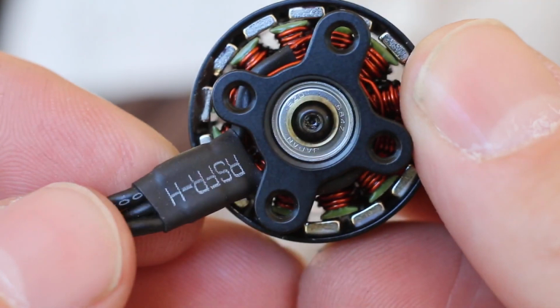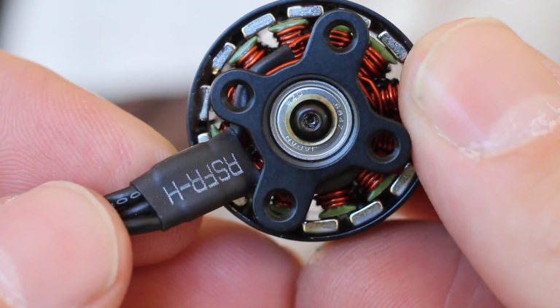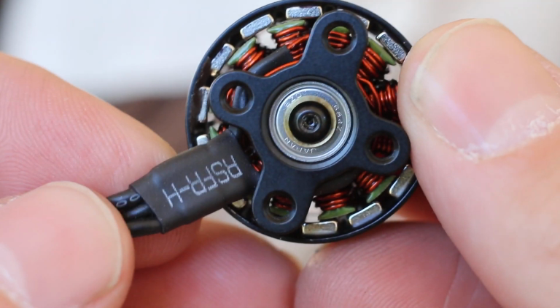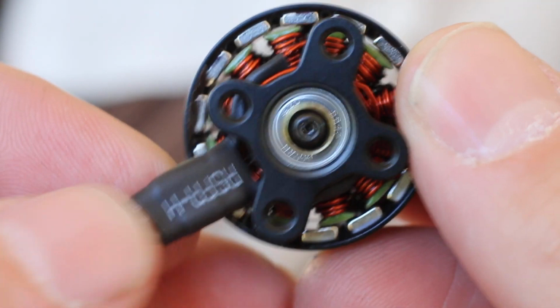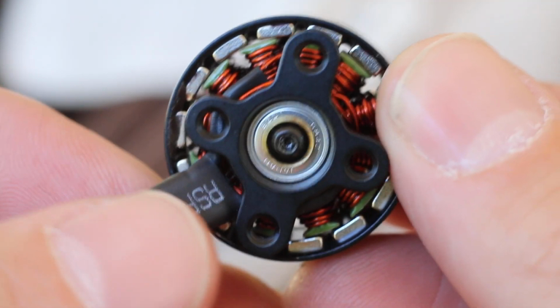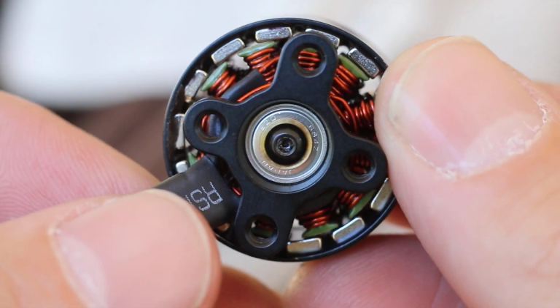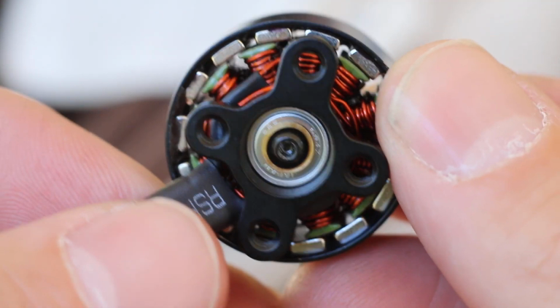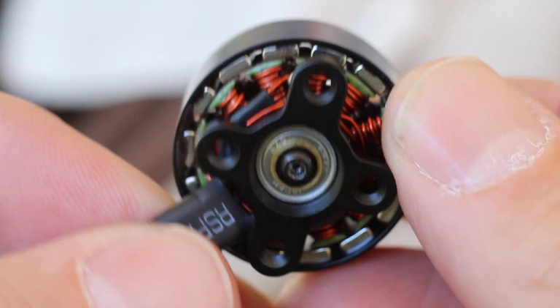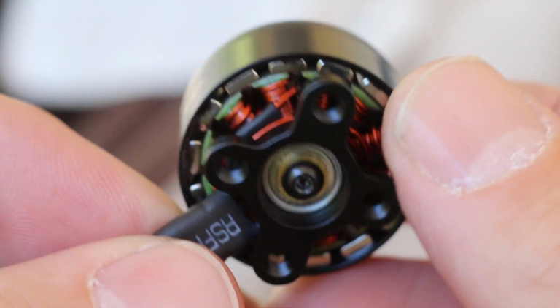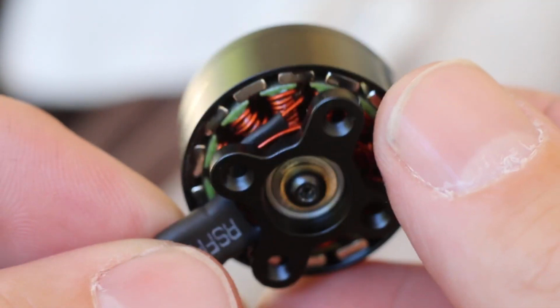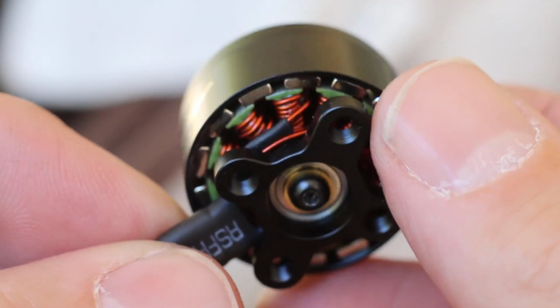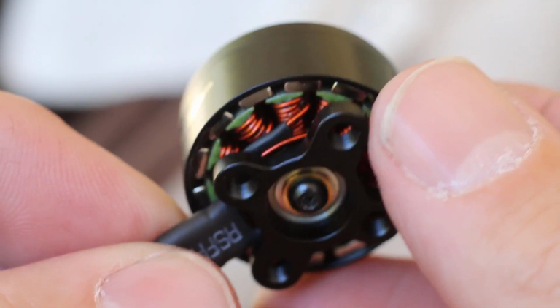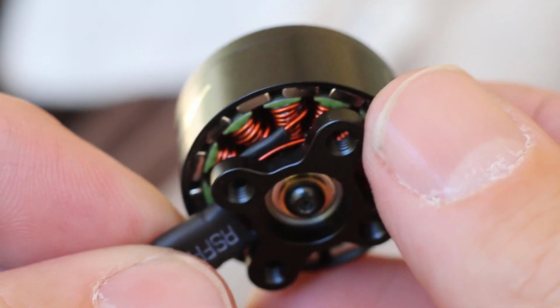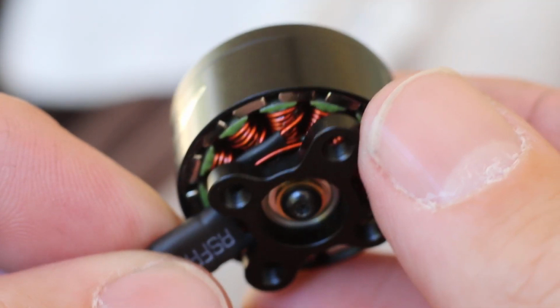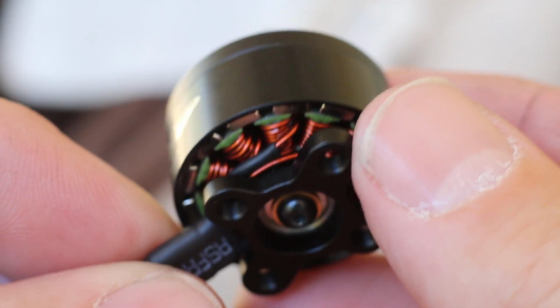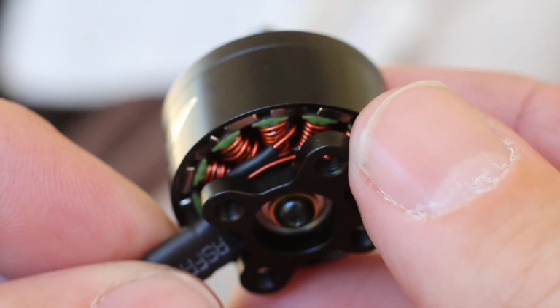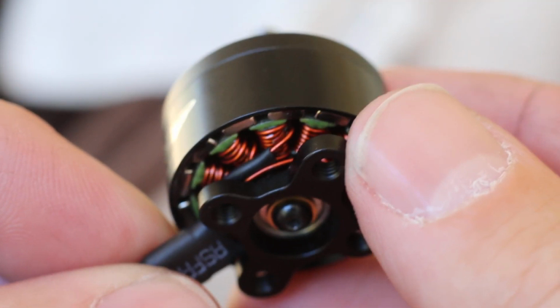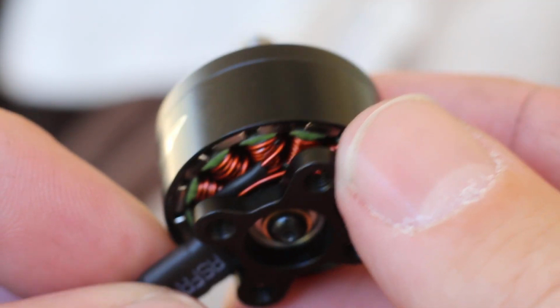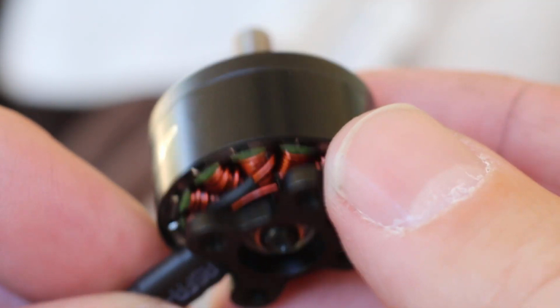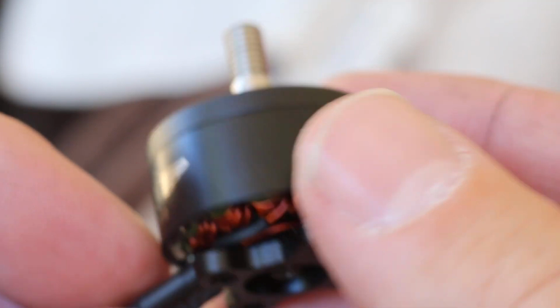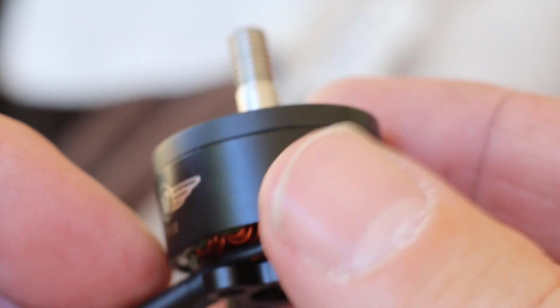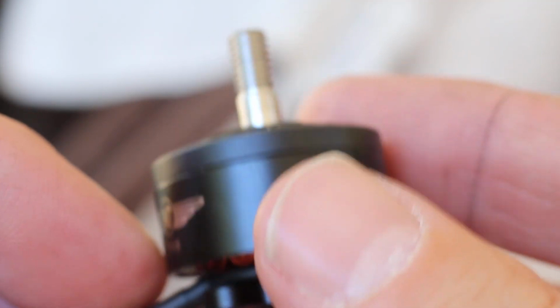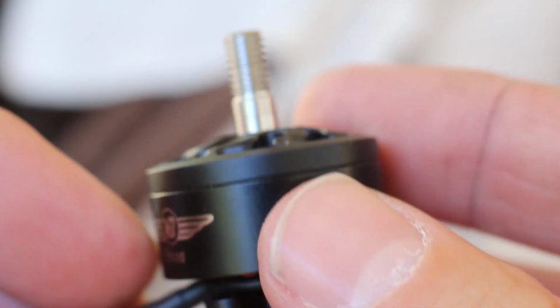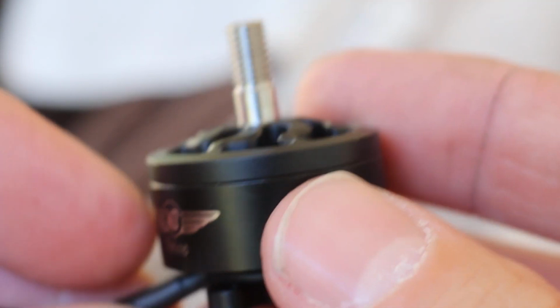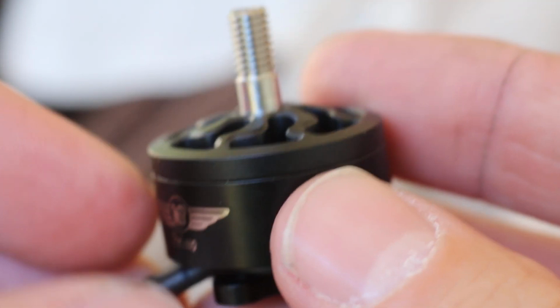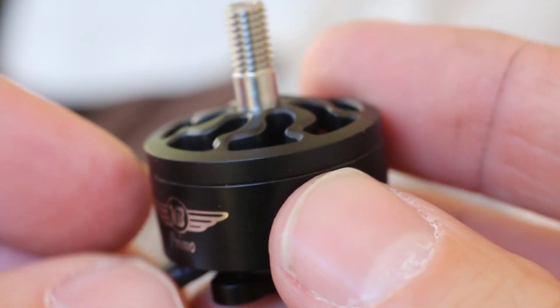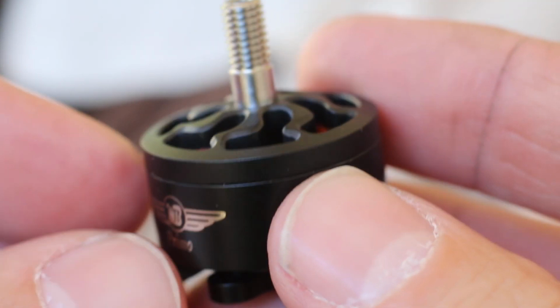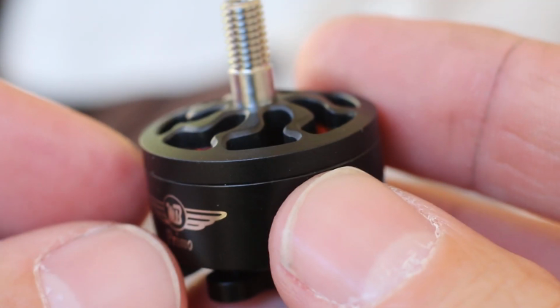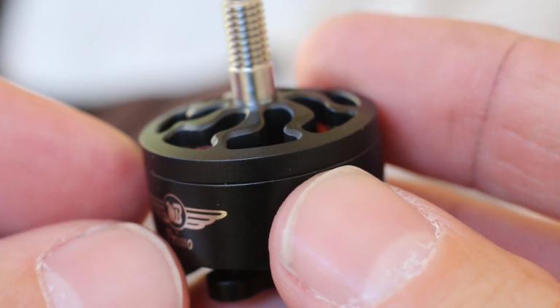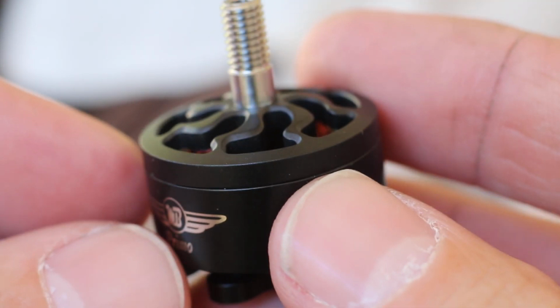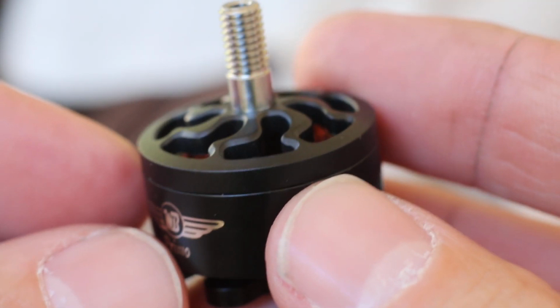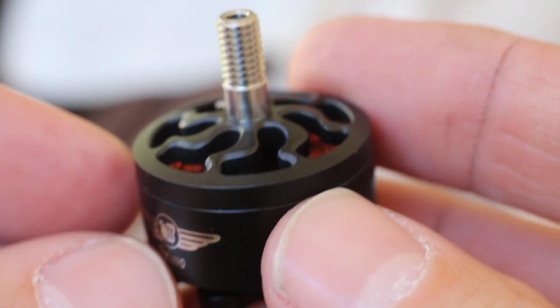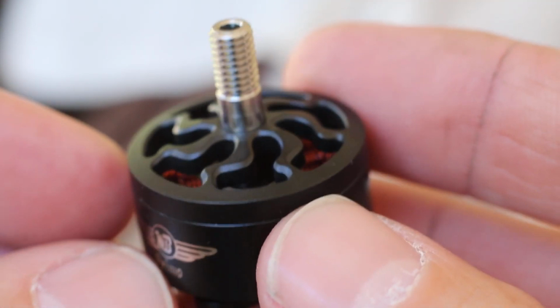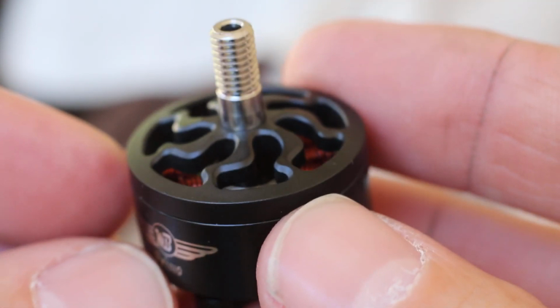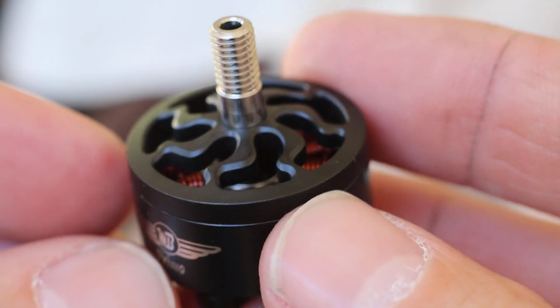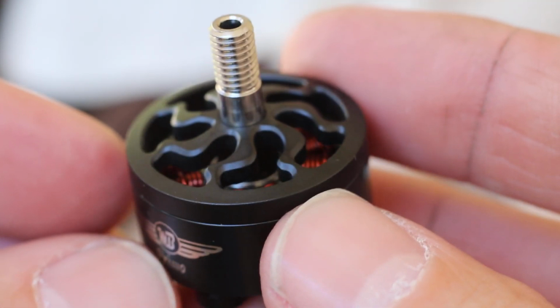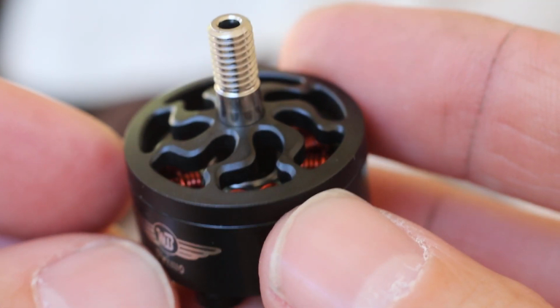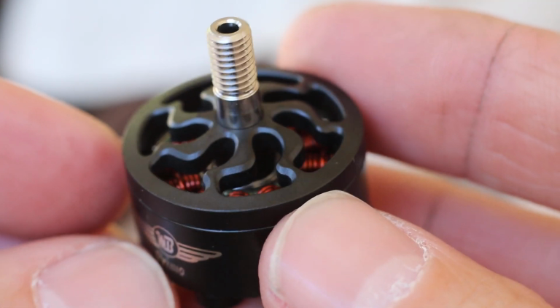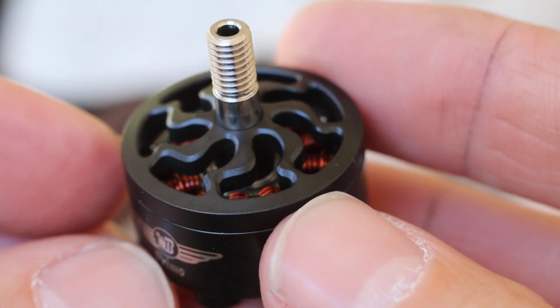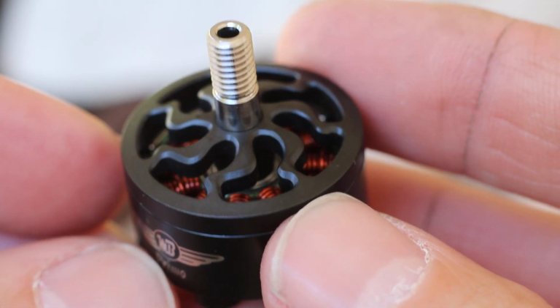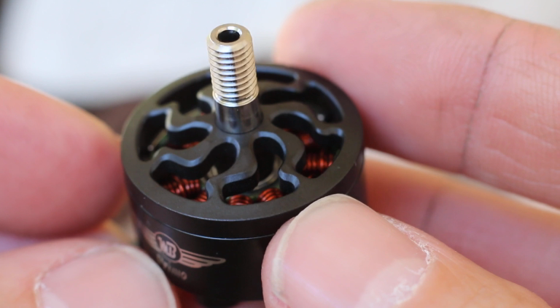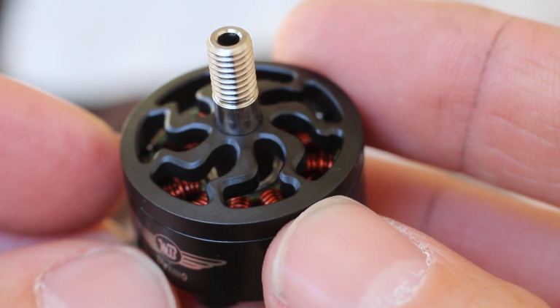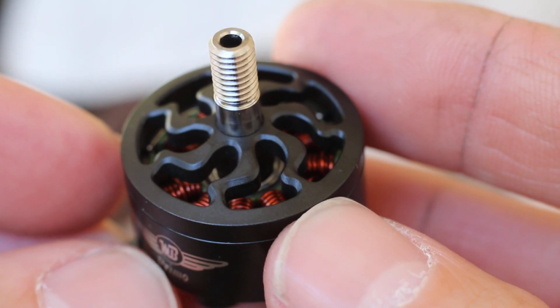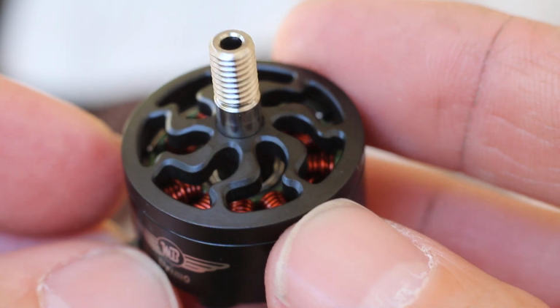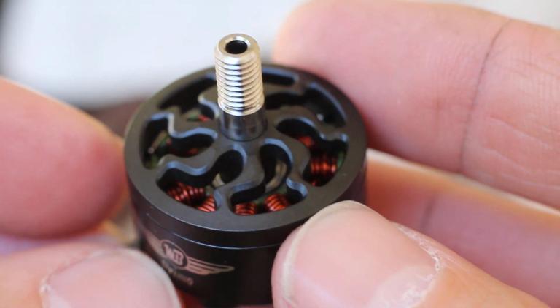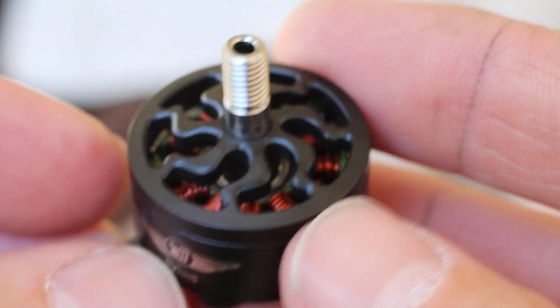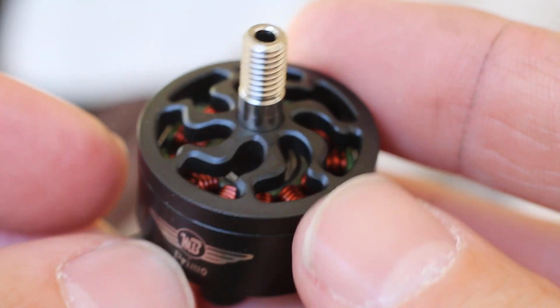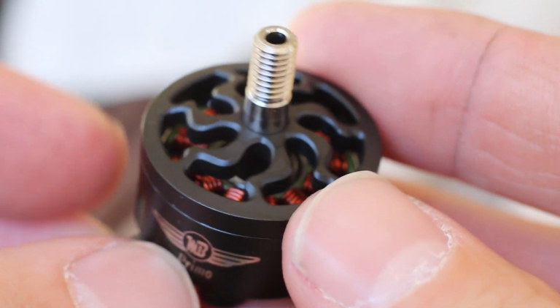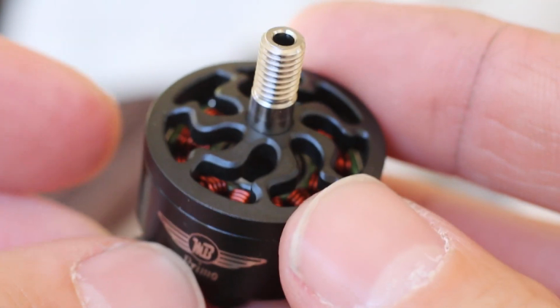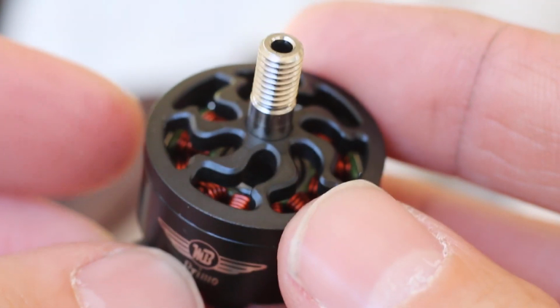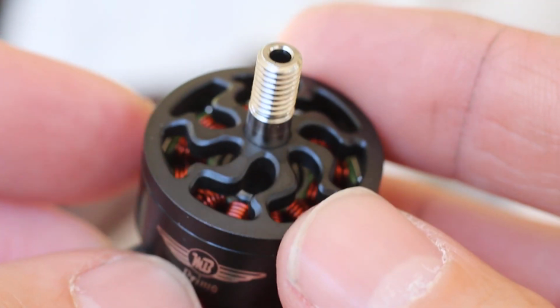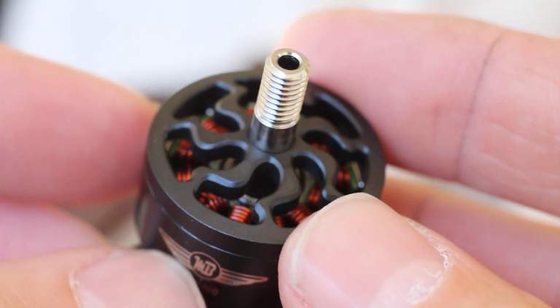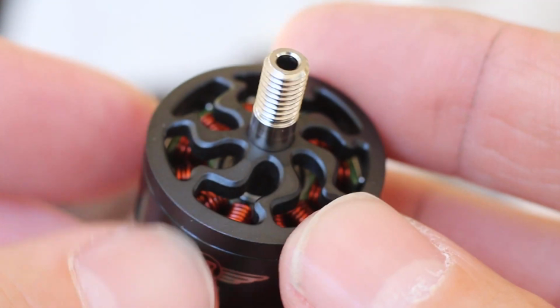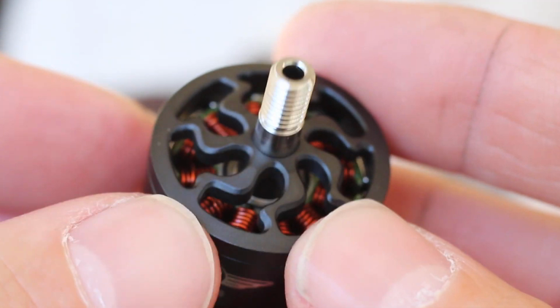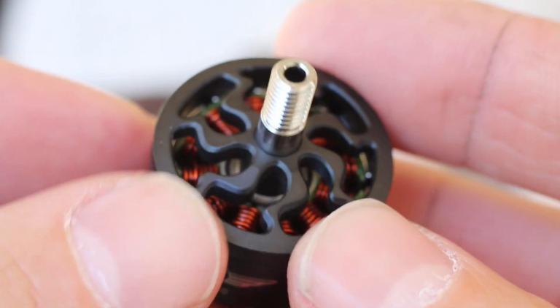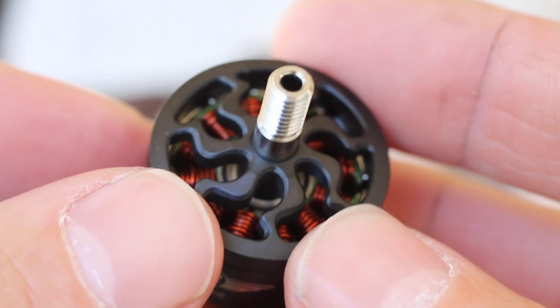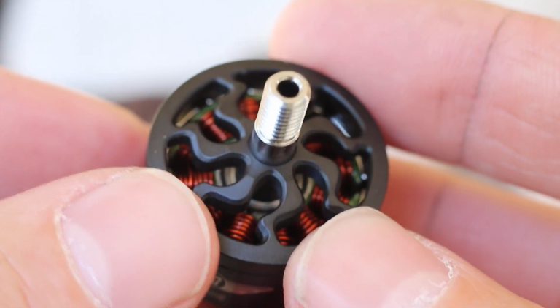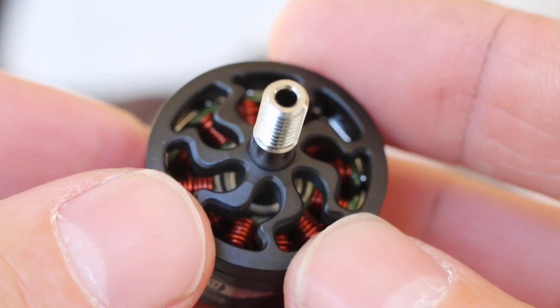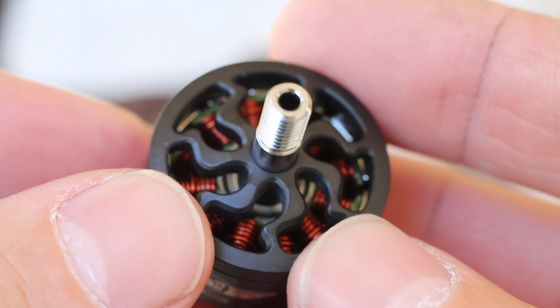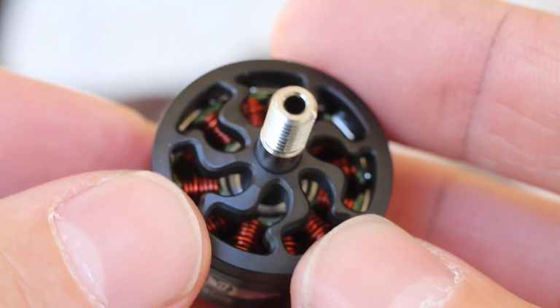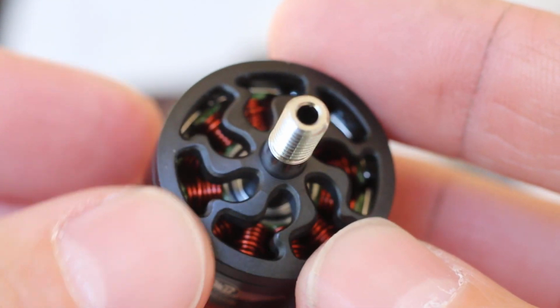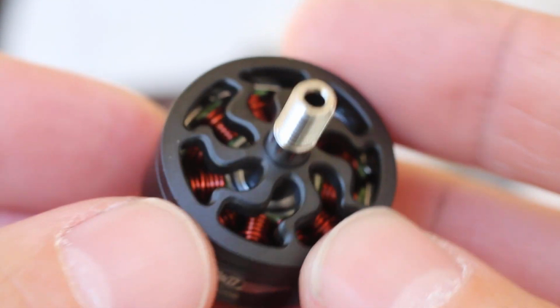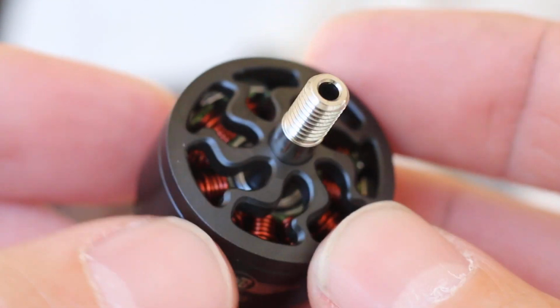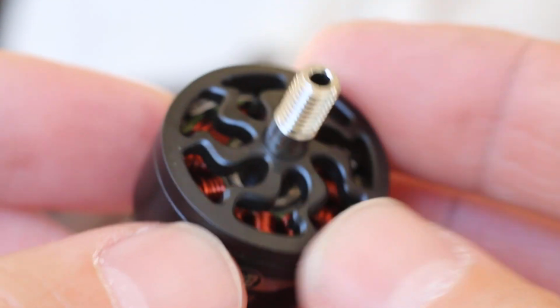Let's take one apart. Now that I know how to get them apart. Really nice finish to them.